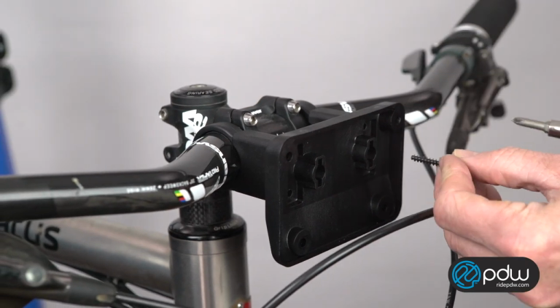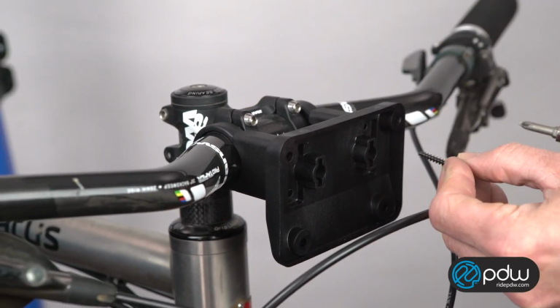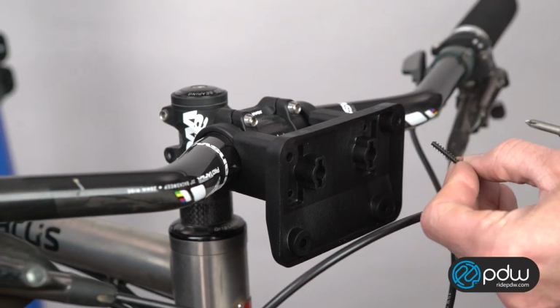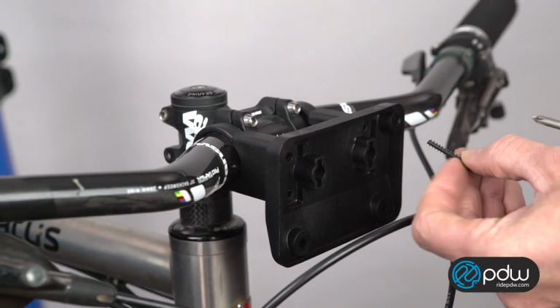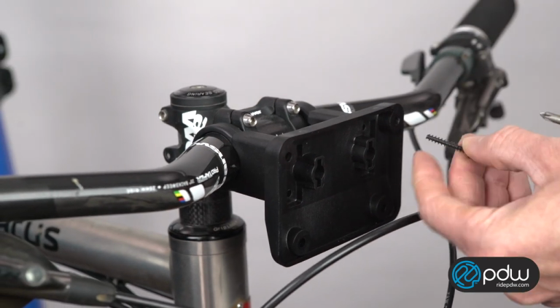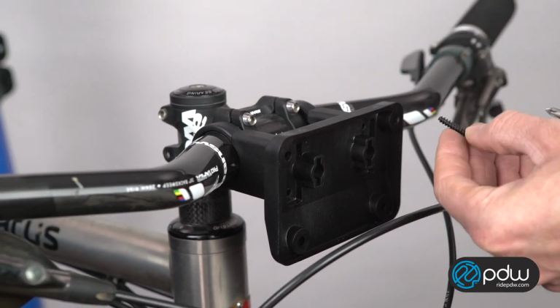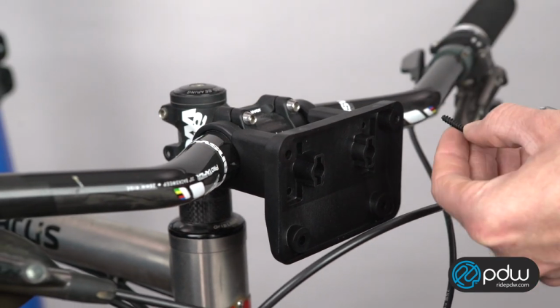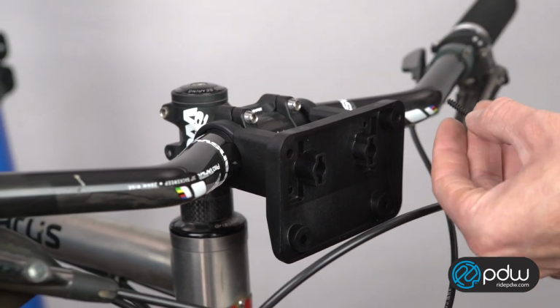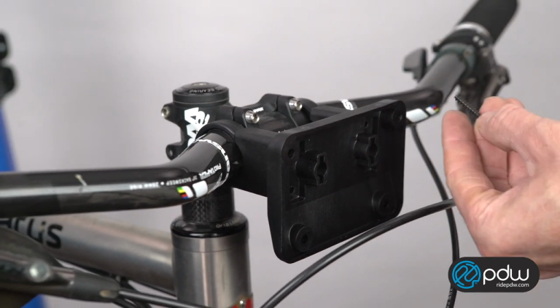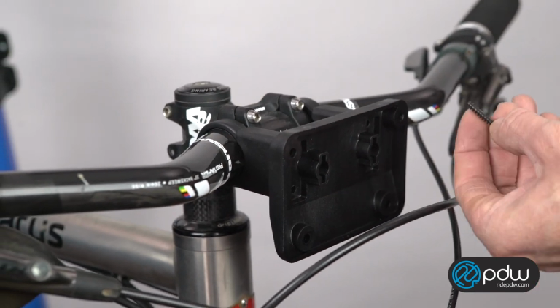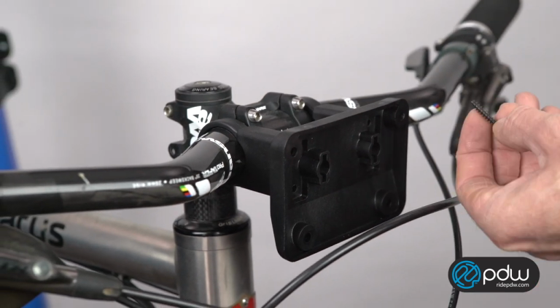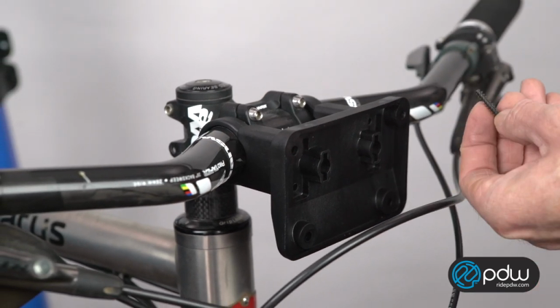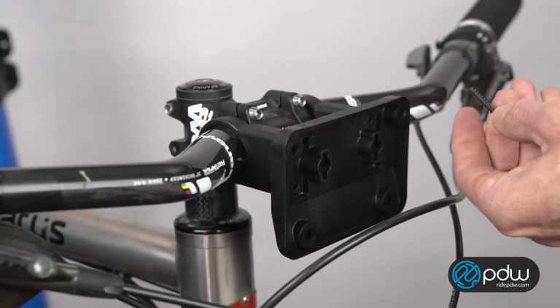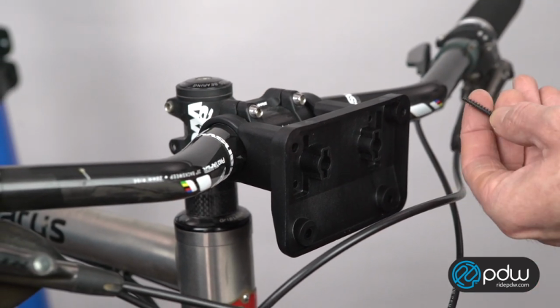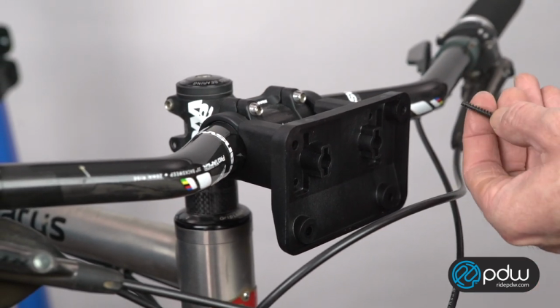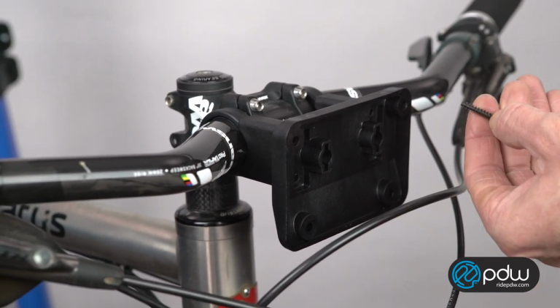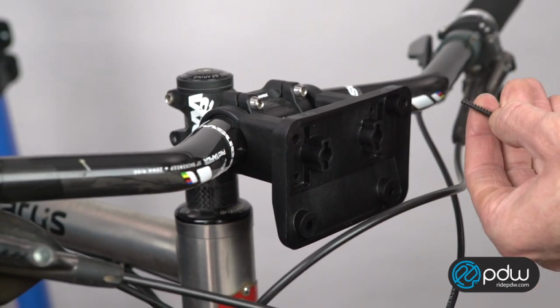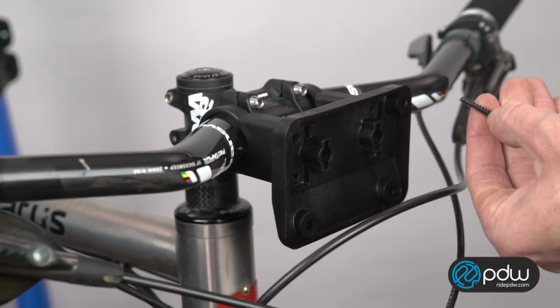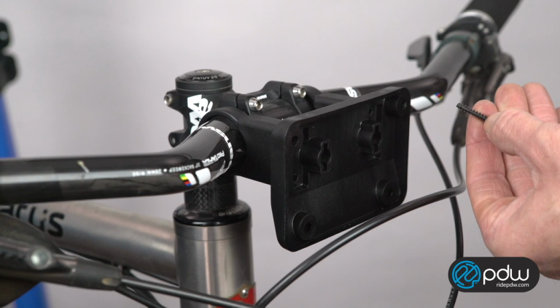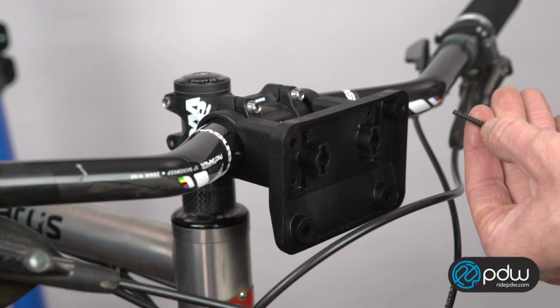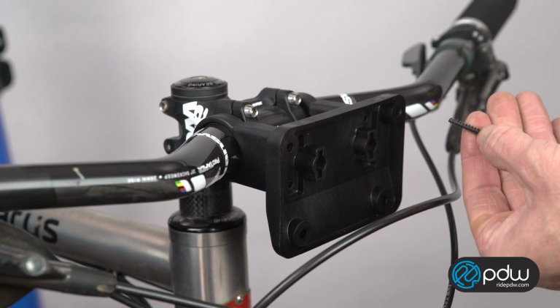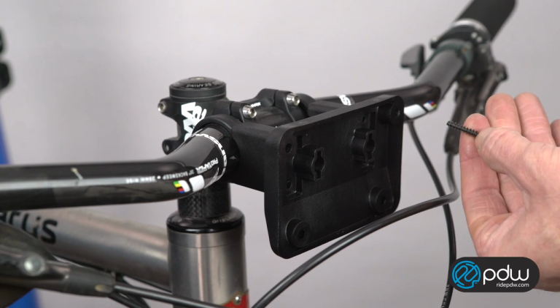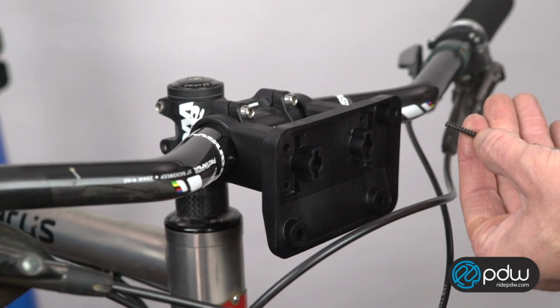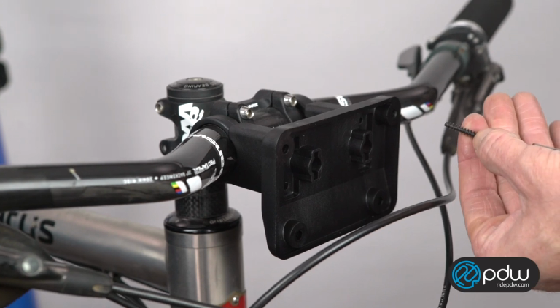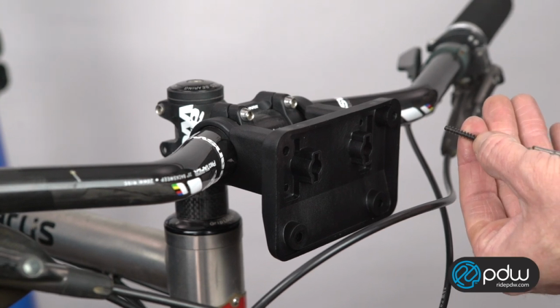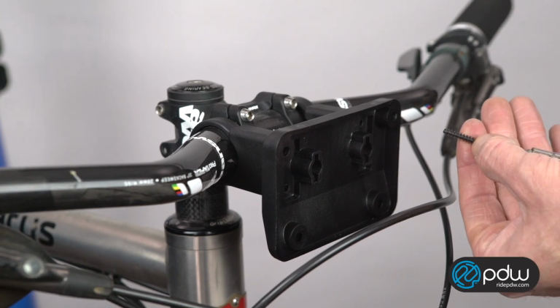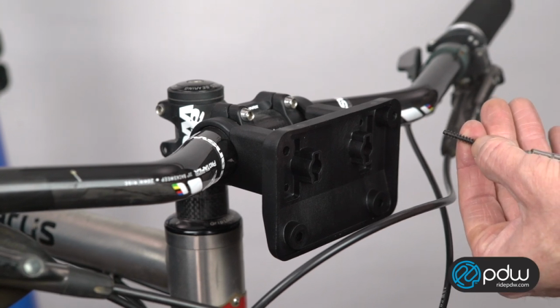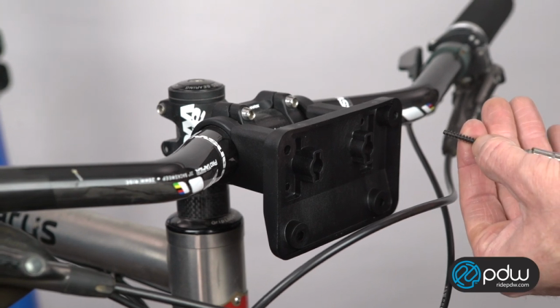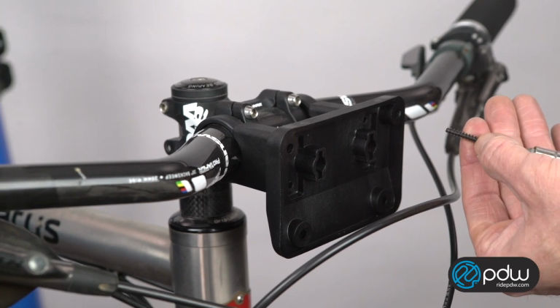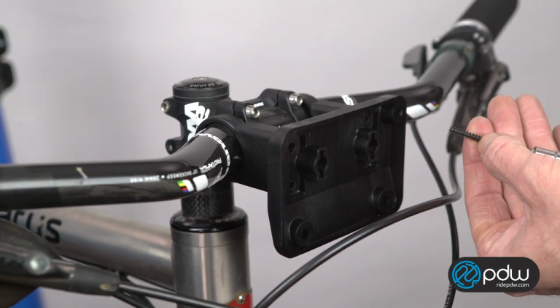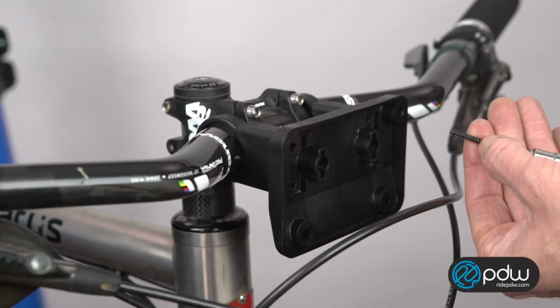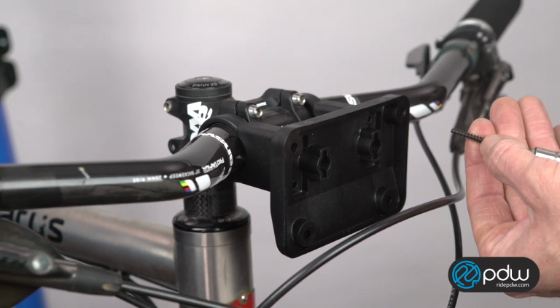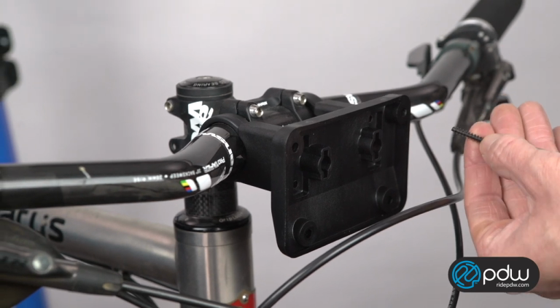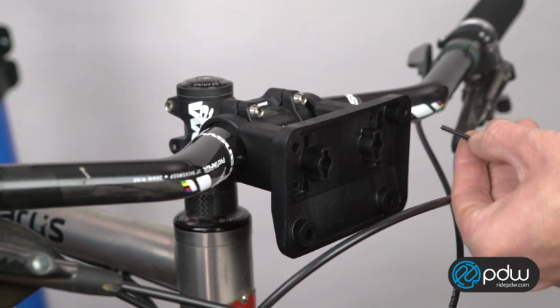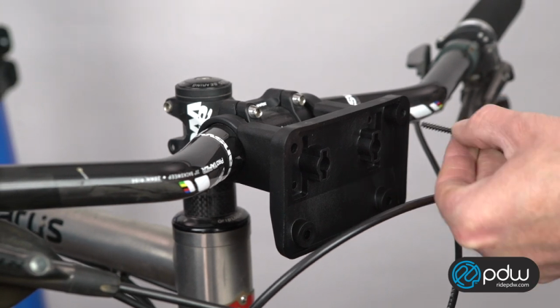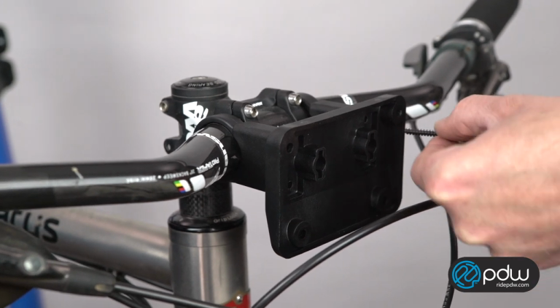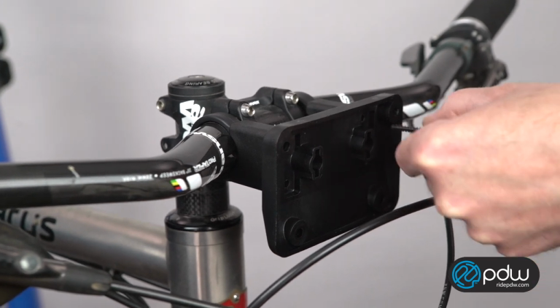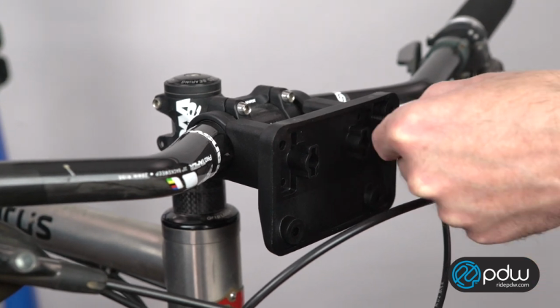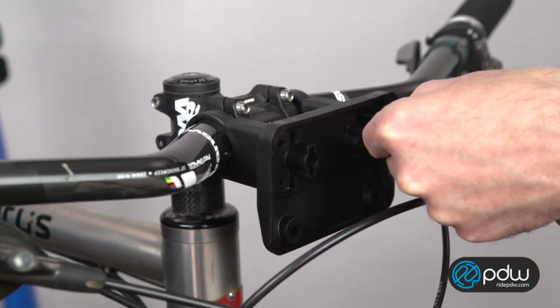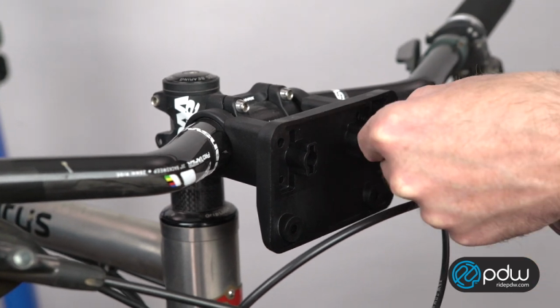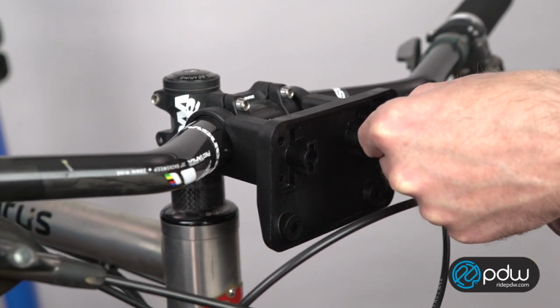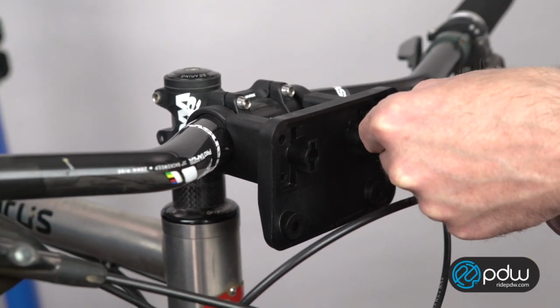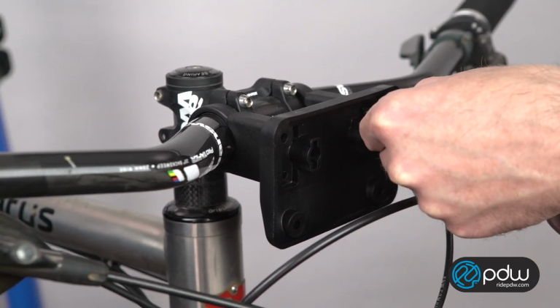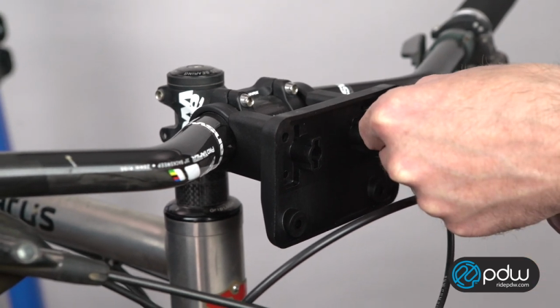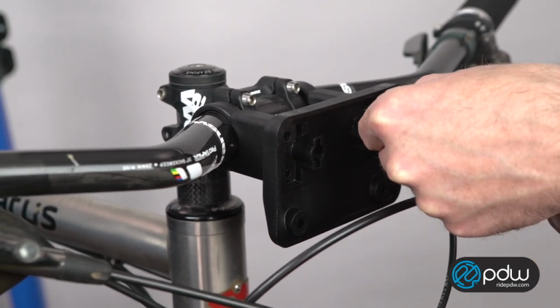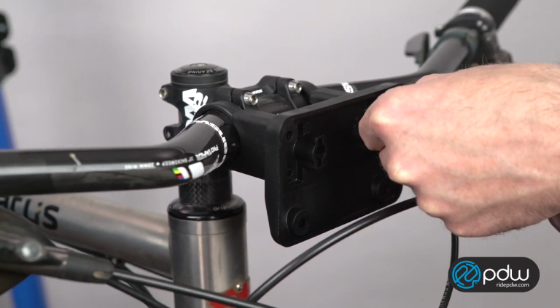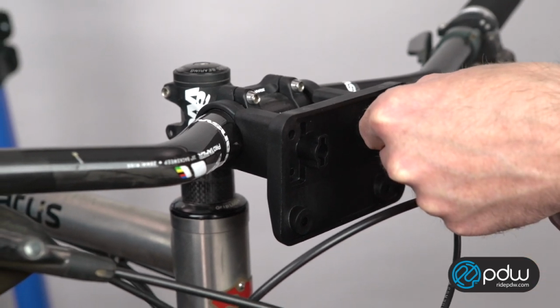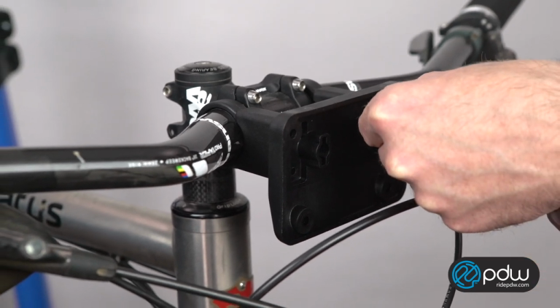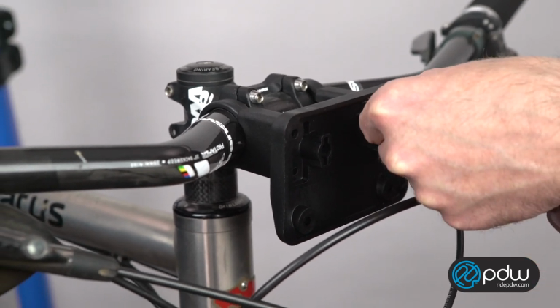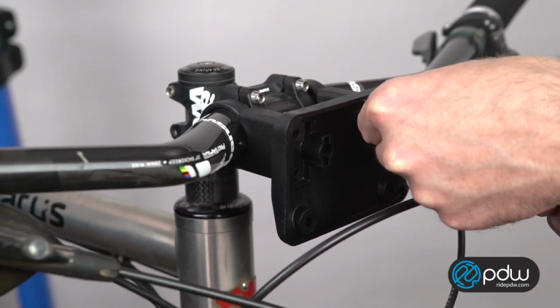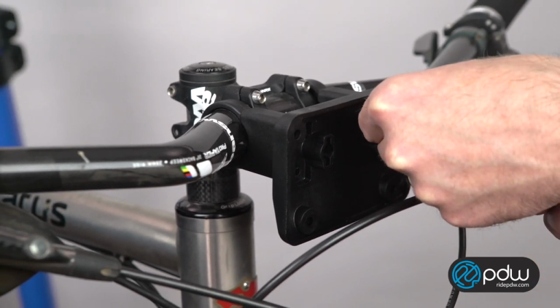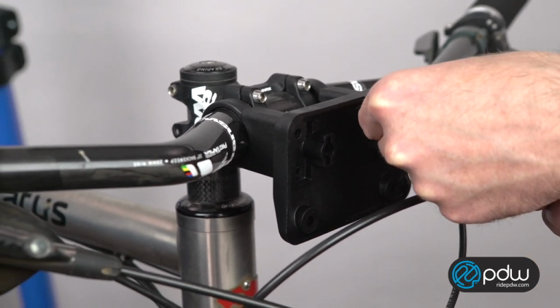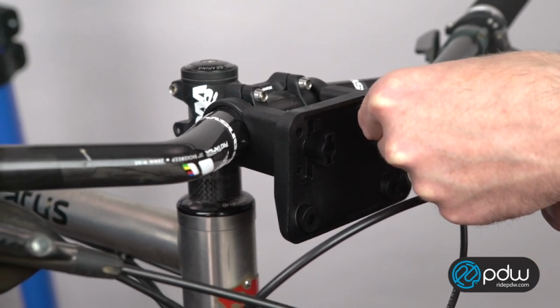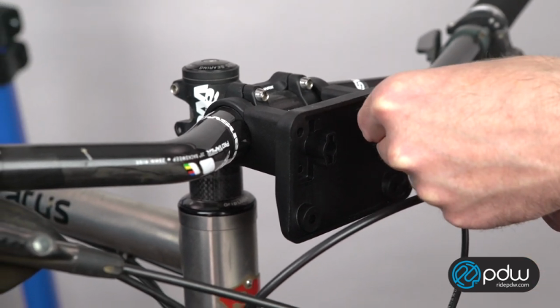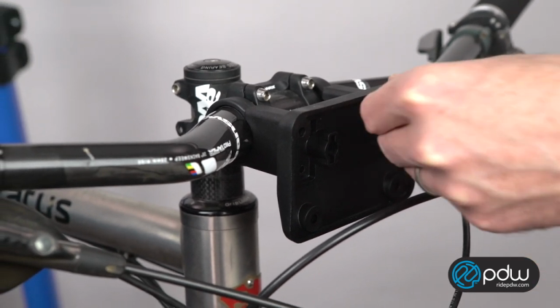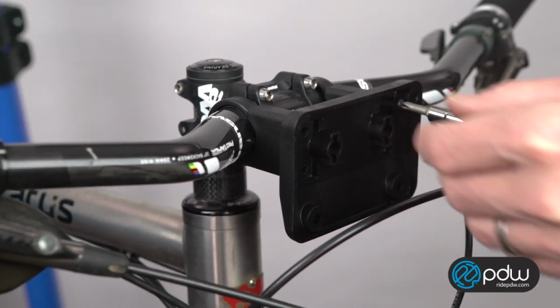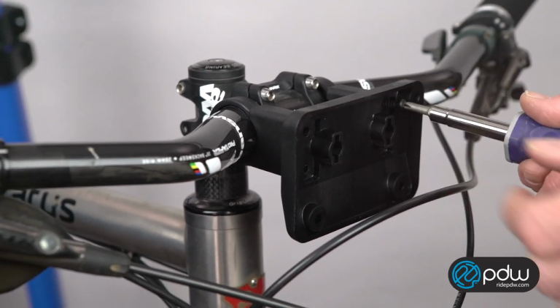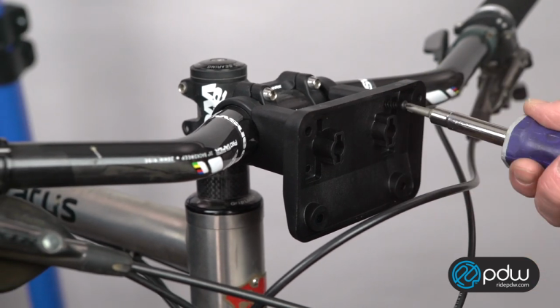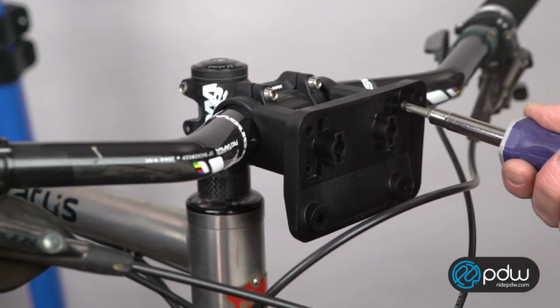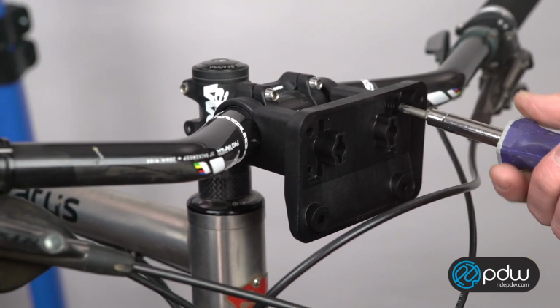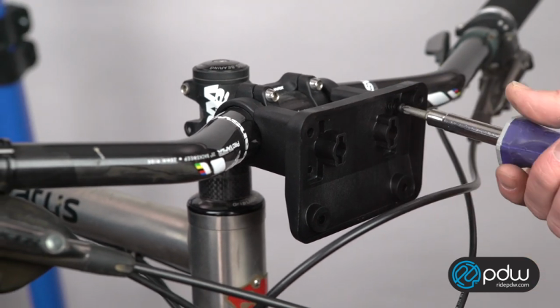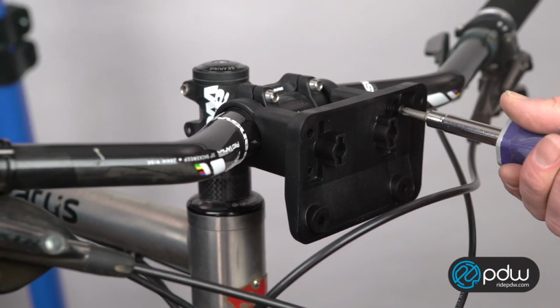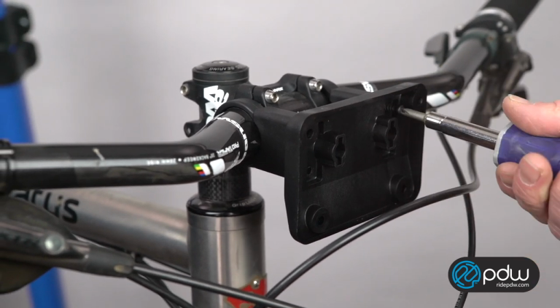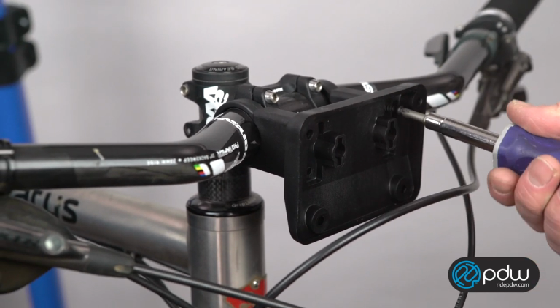Now screw in the four Phillips screws that attach the bracket to the bands. No need to tighten them too much just yet.